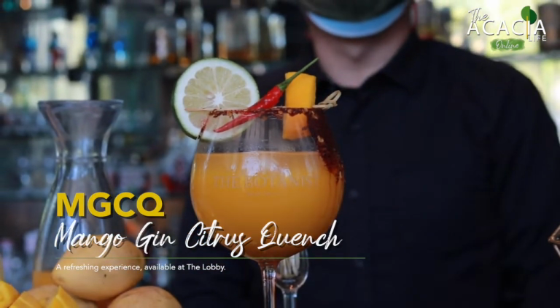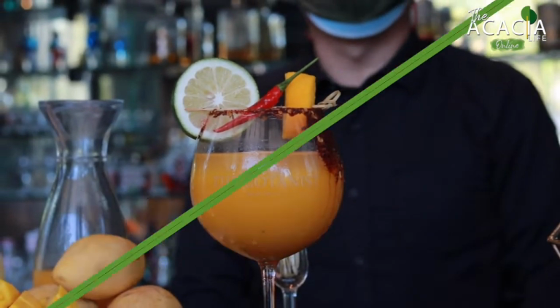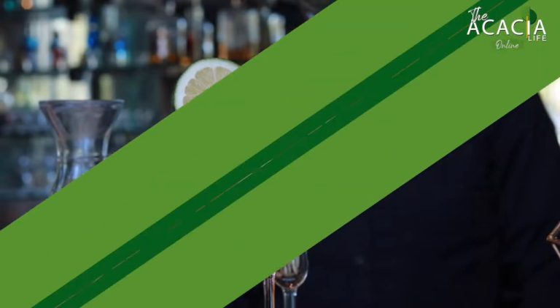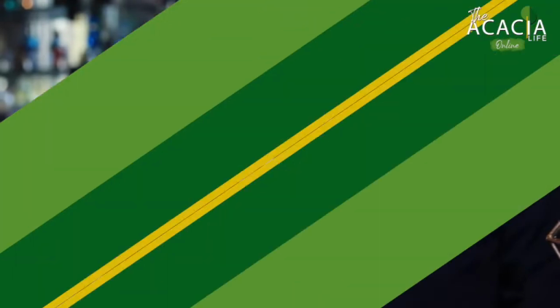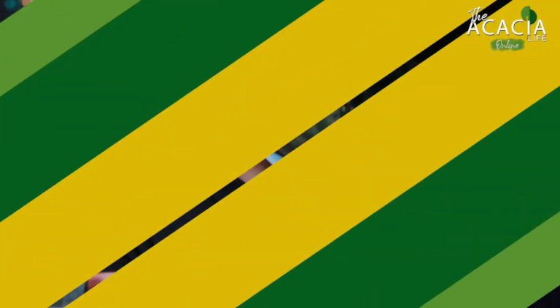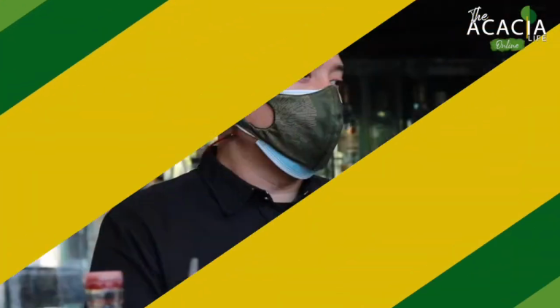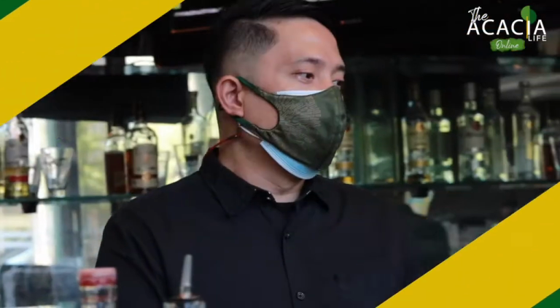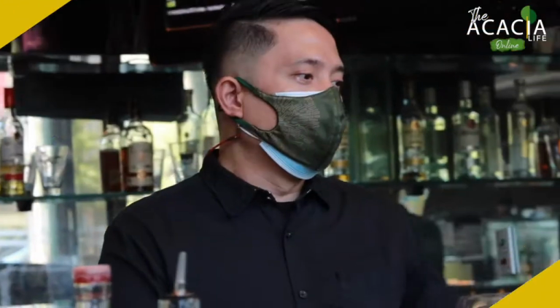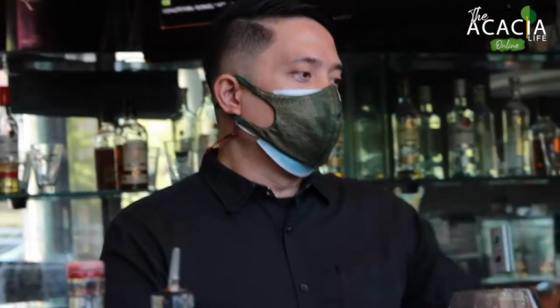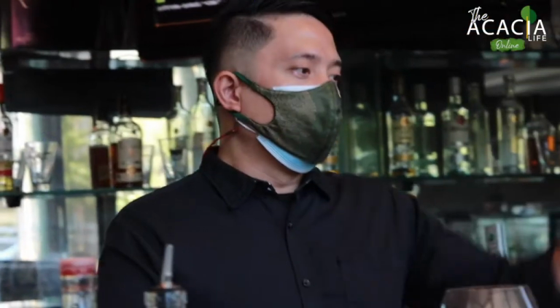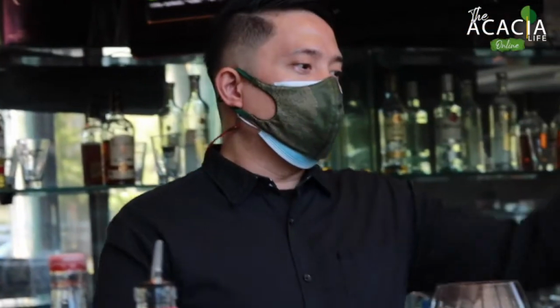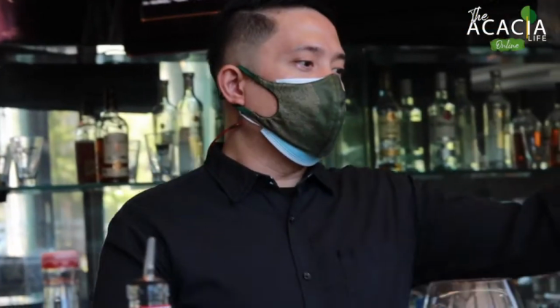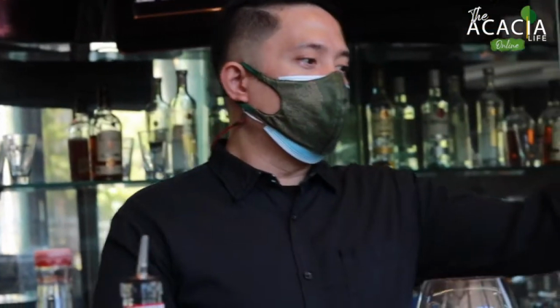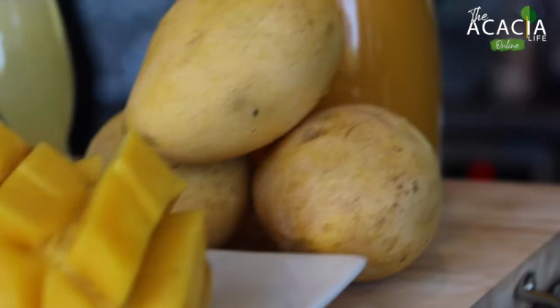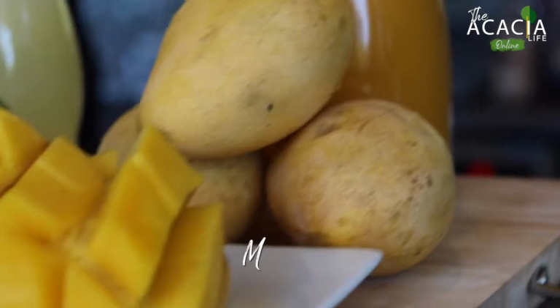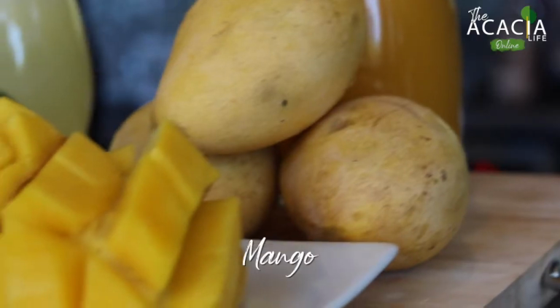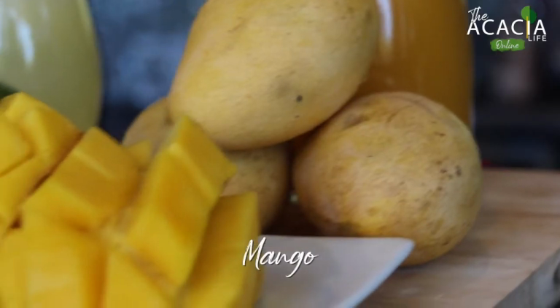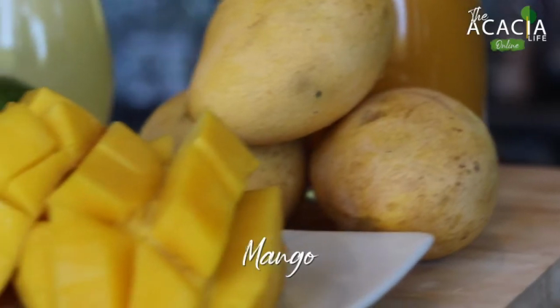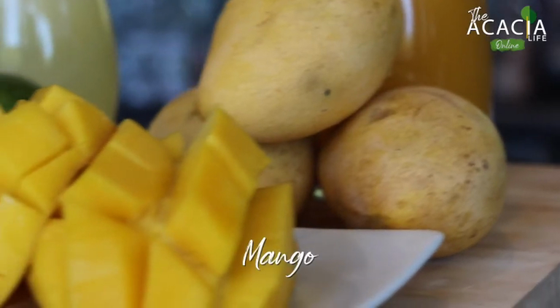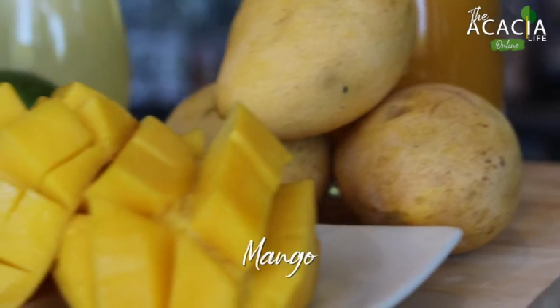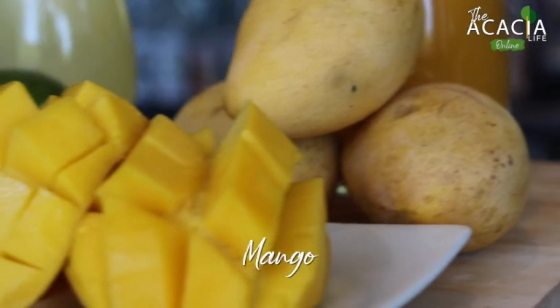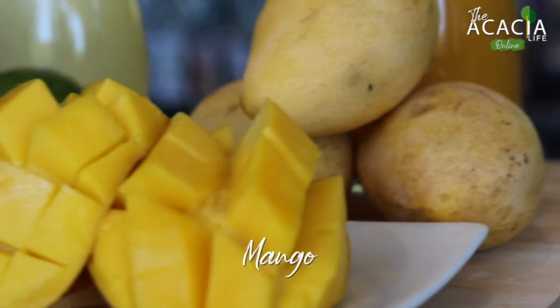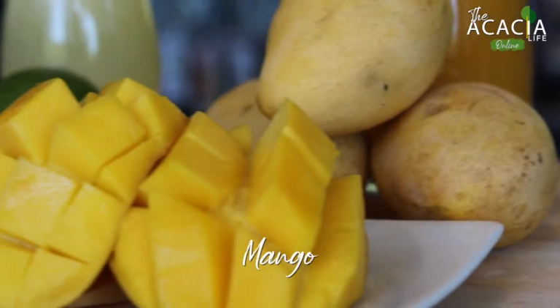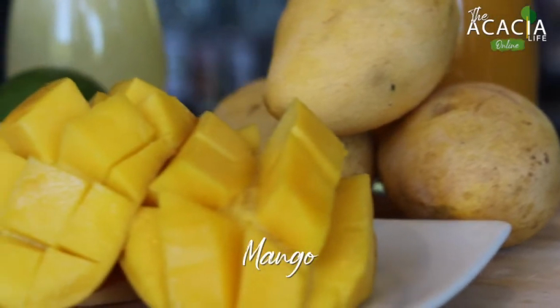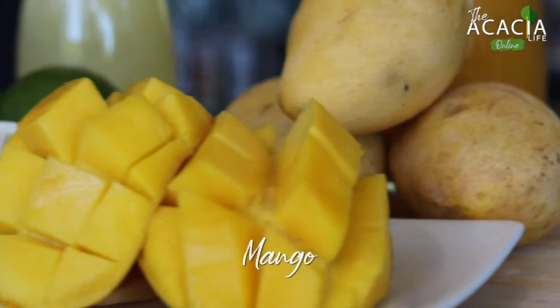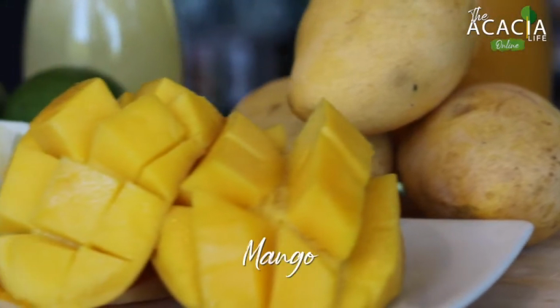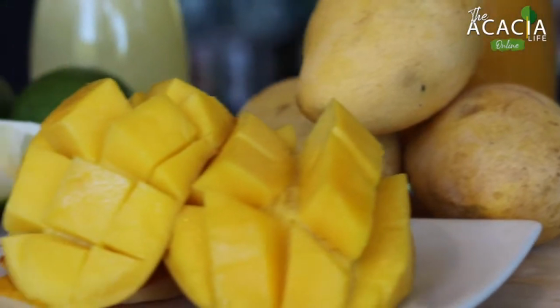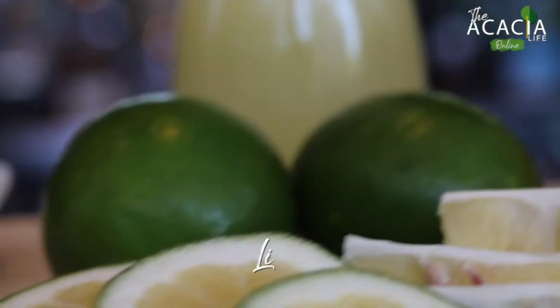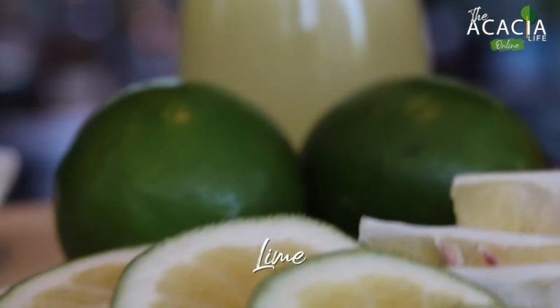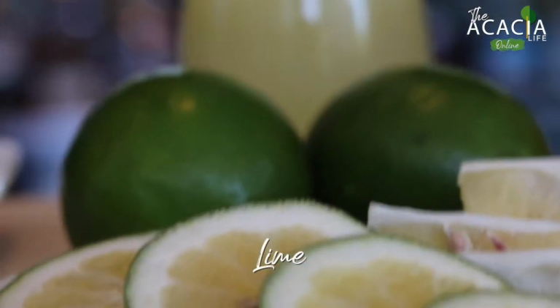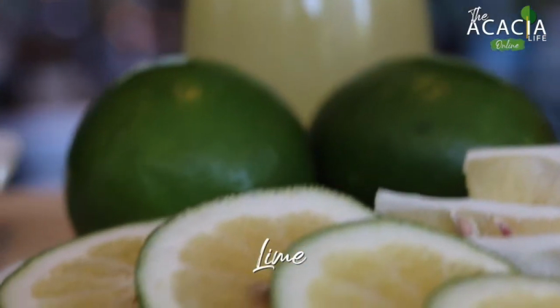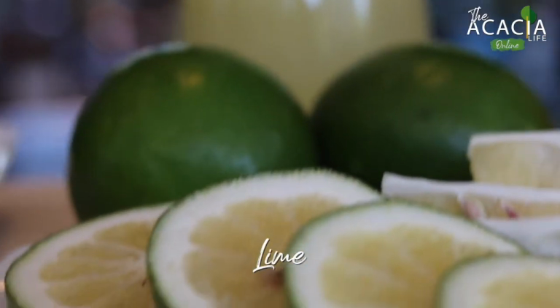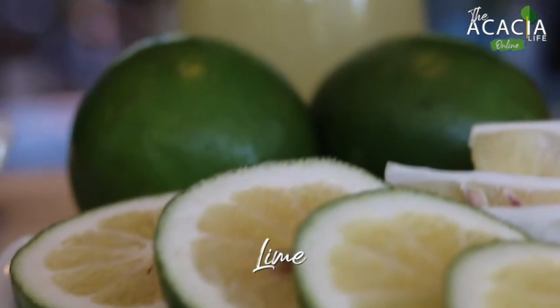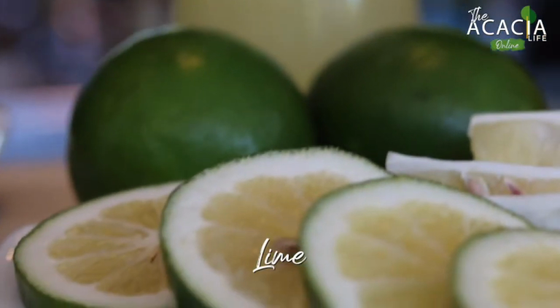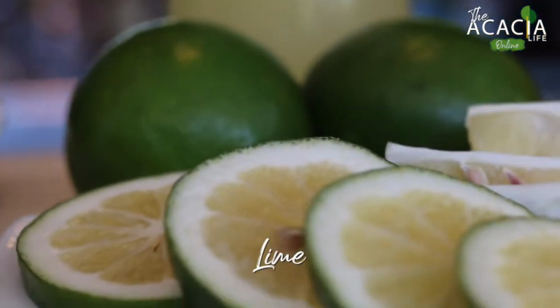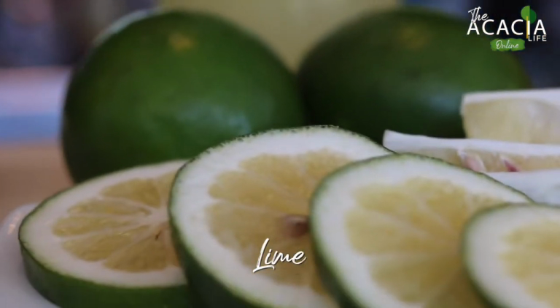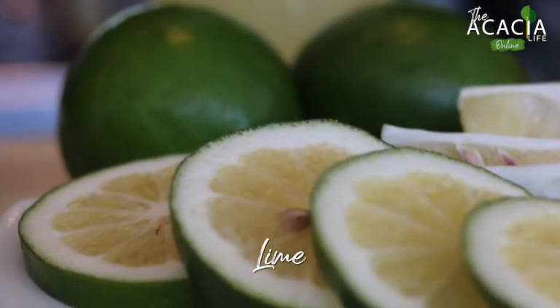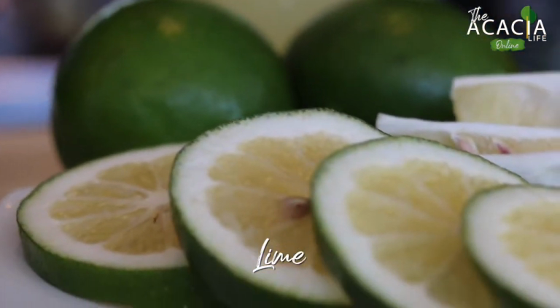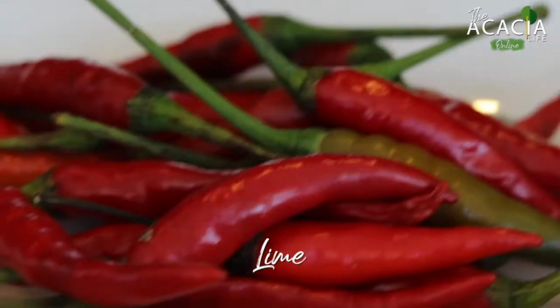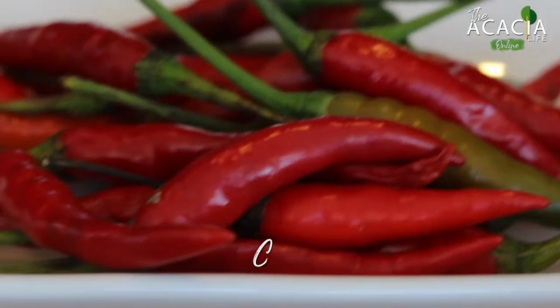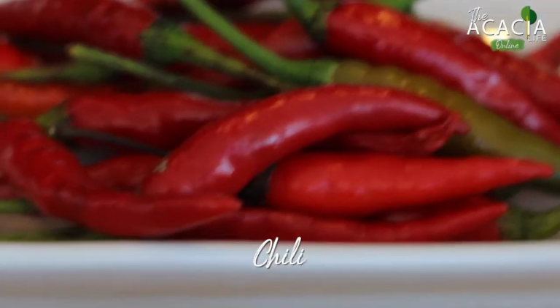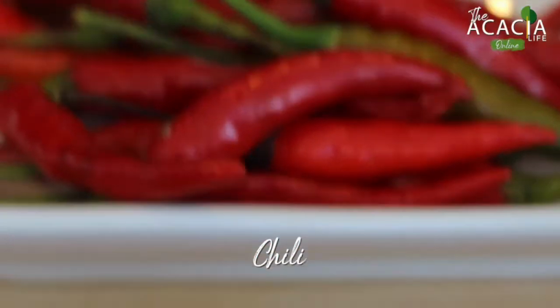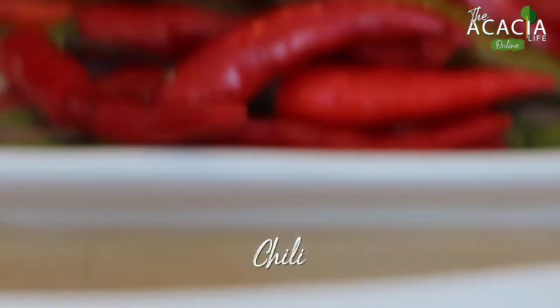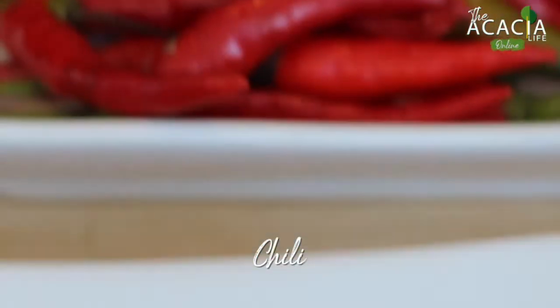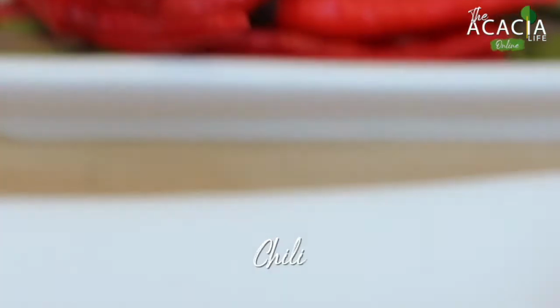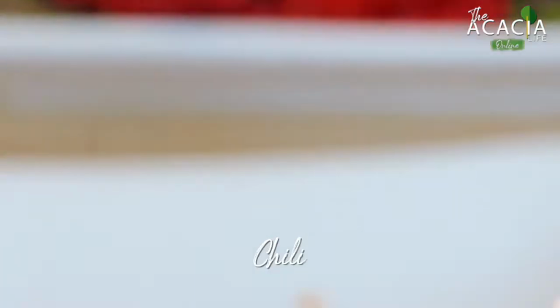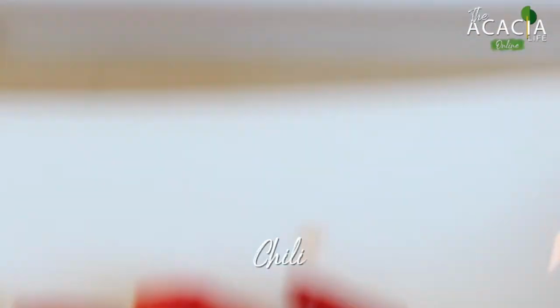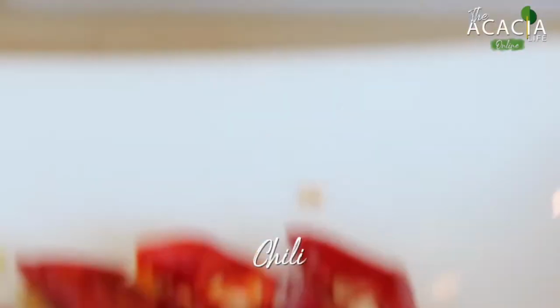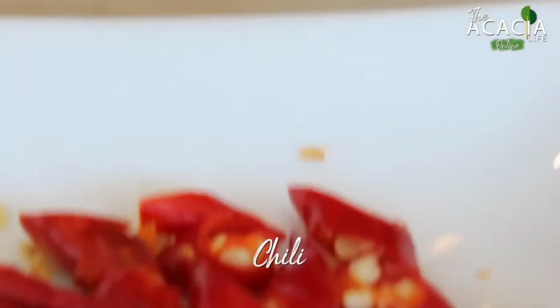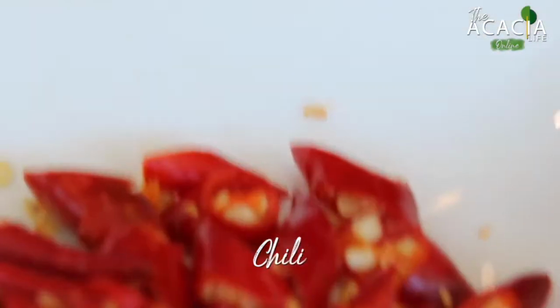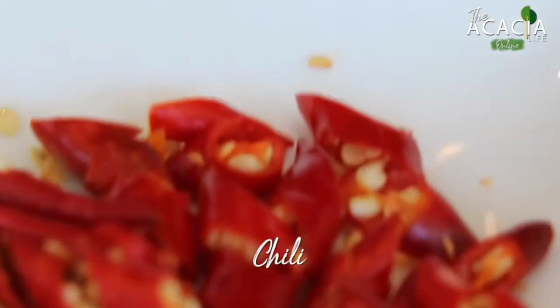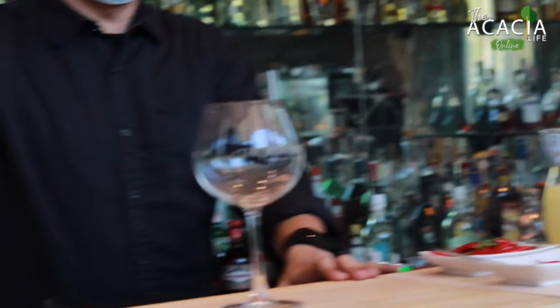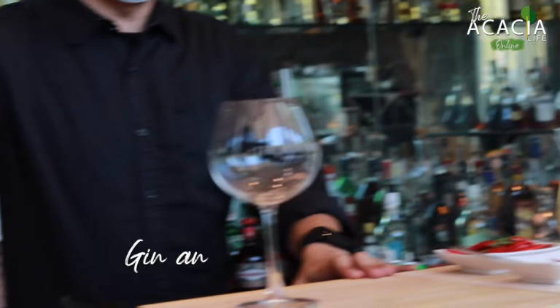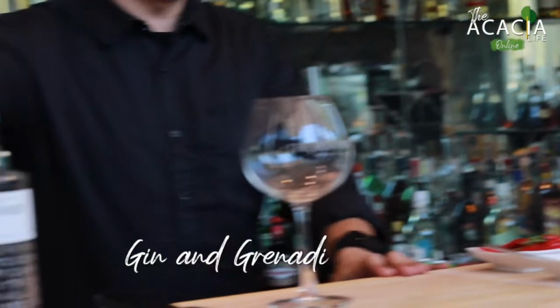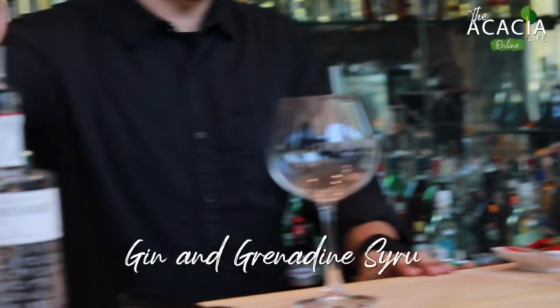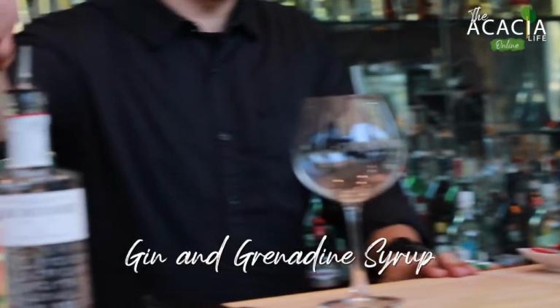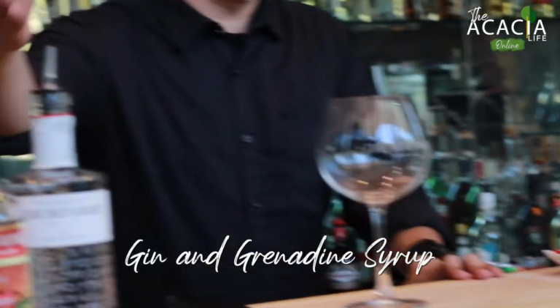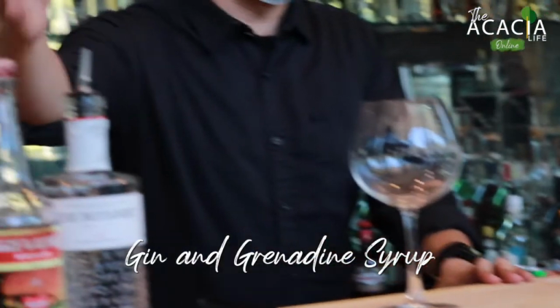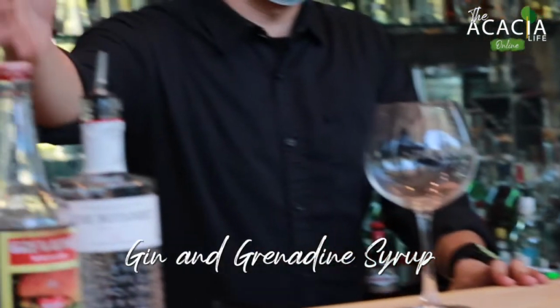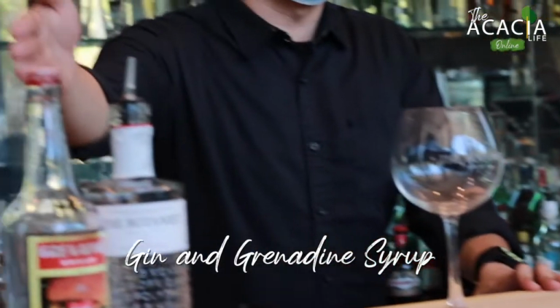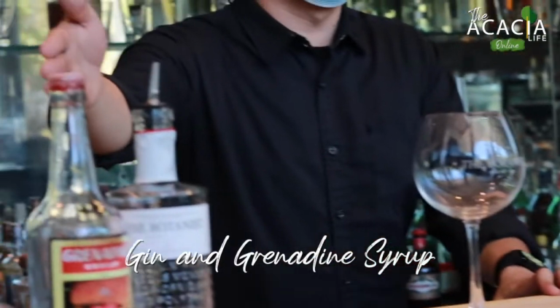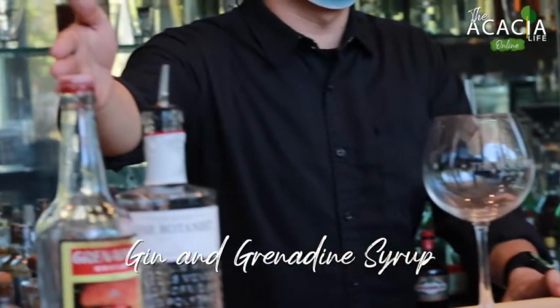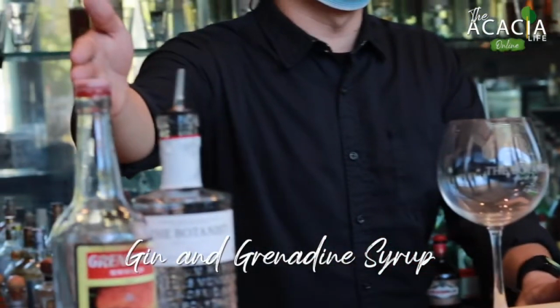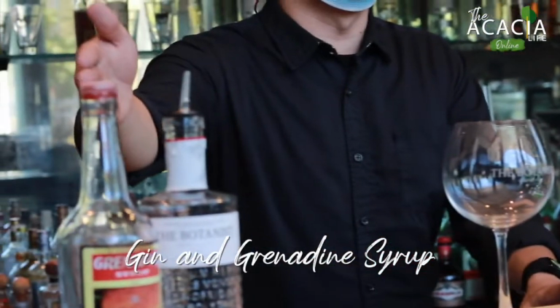You'll need Mango, Lime, Chili, Gin, and Grenadine.